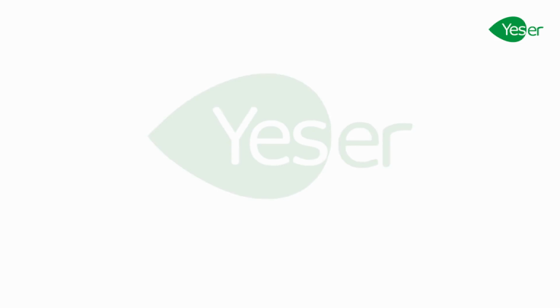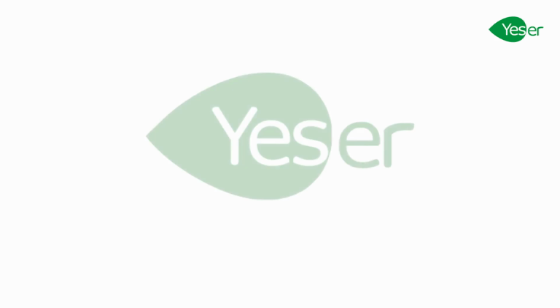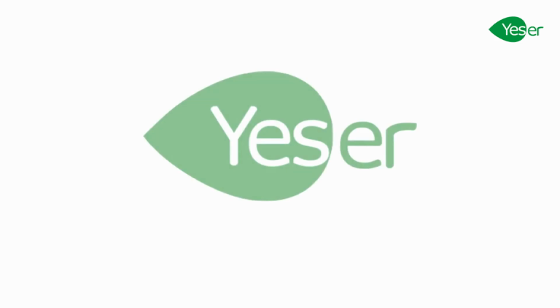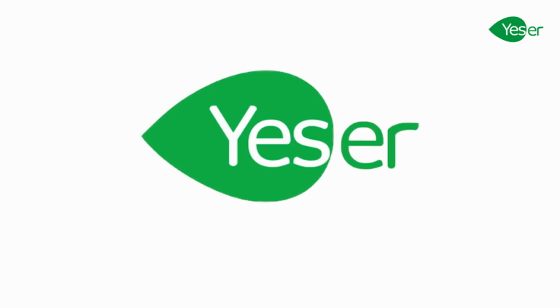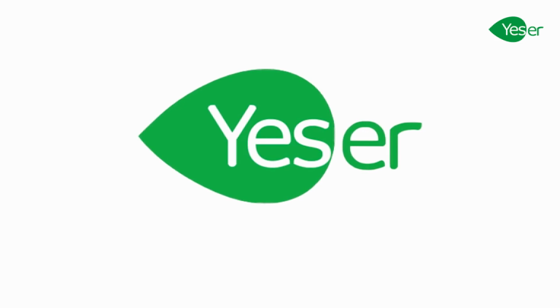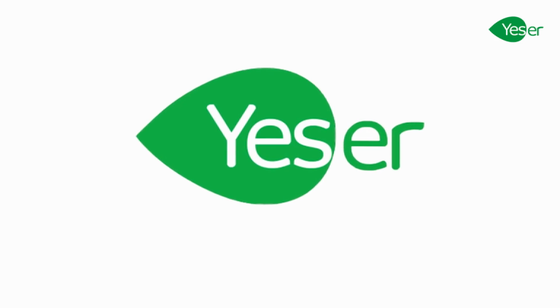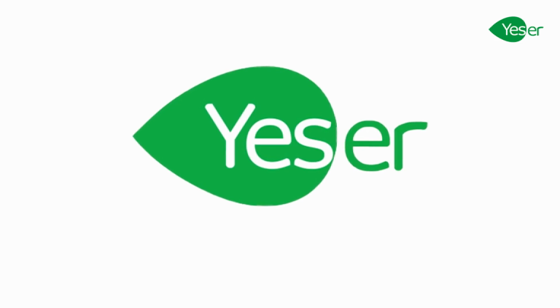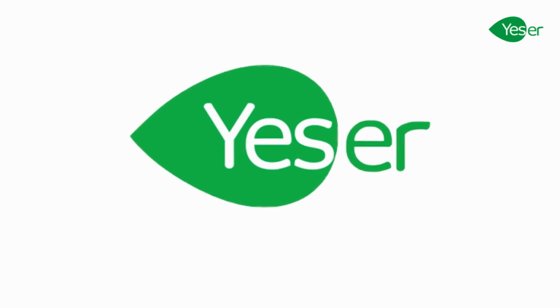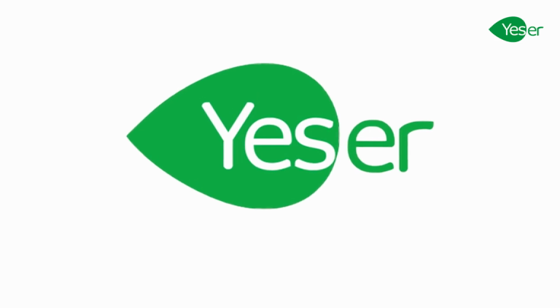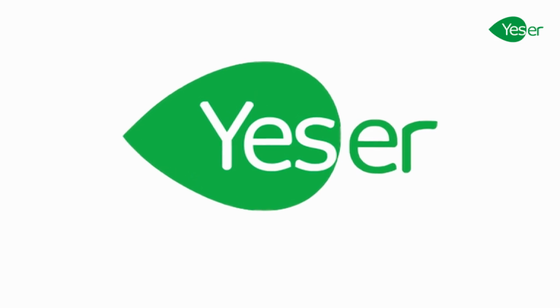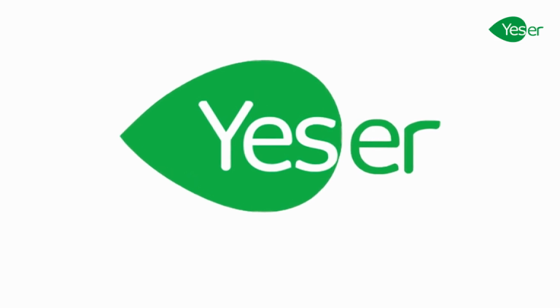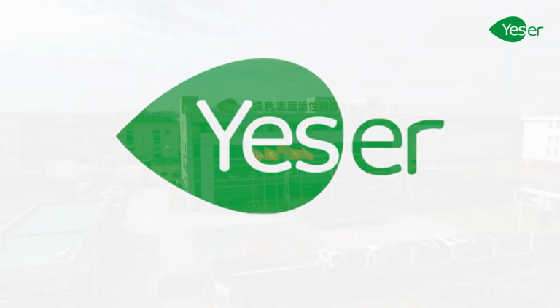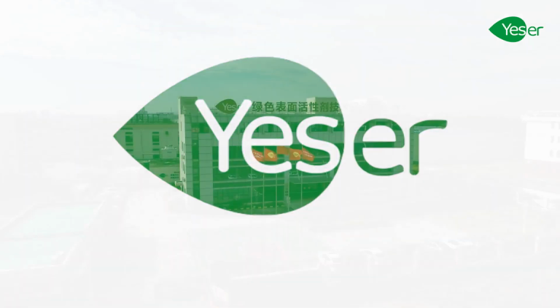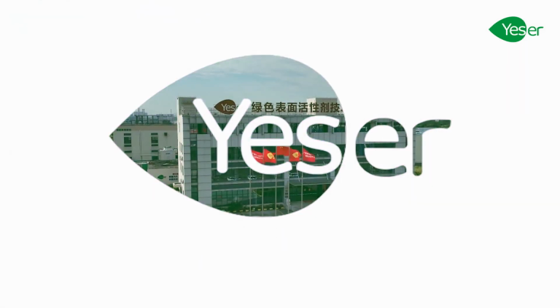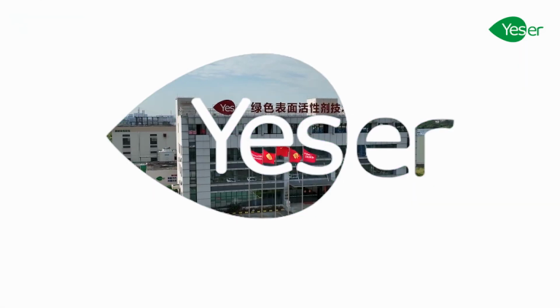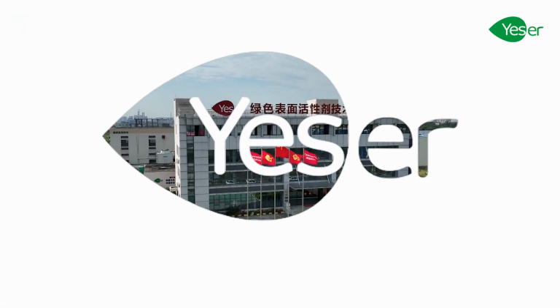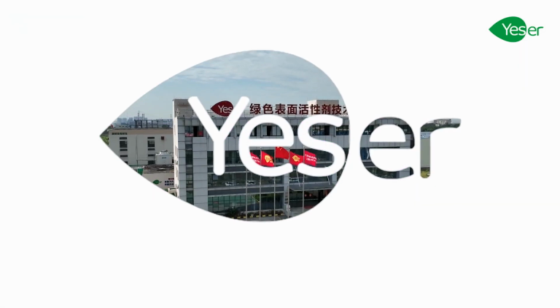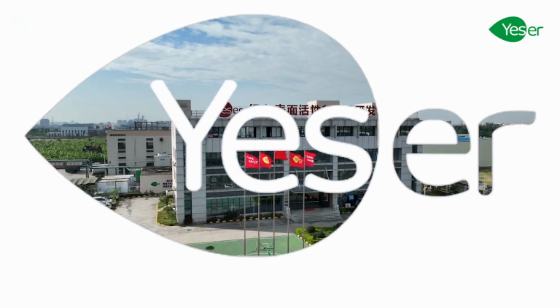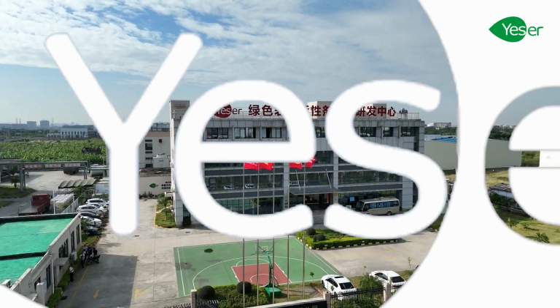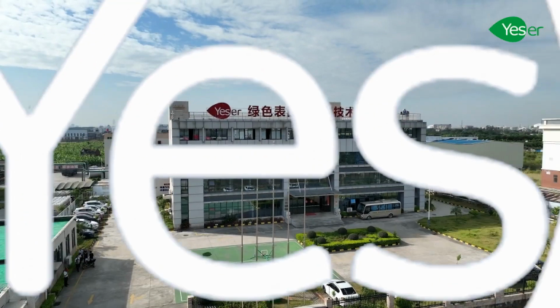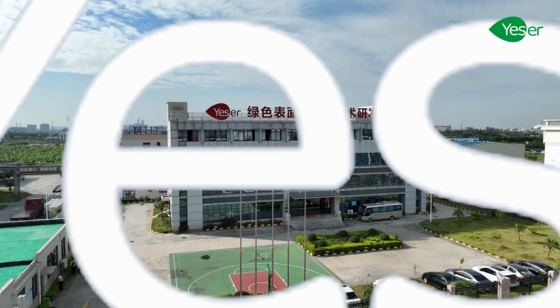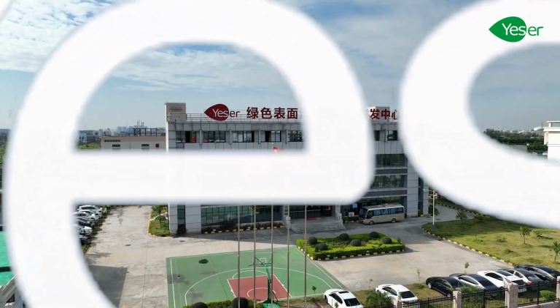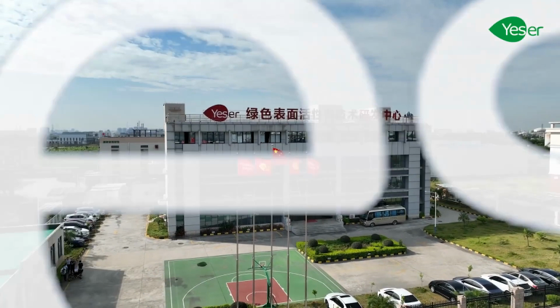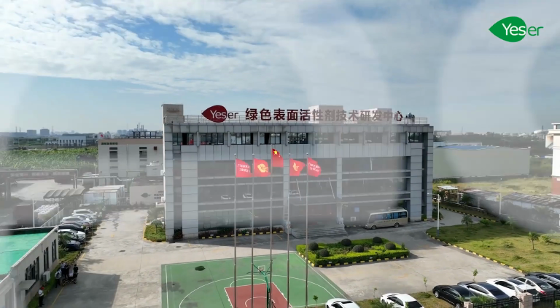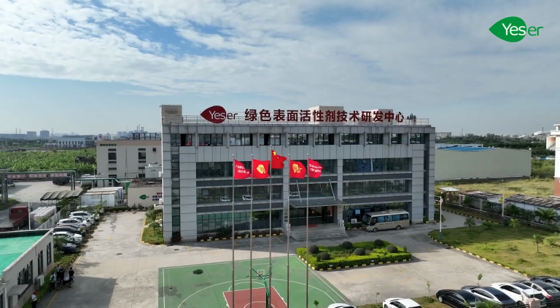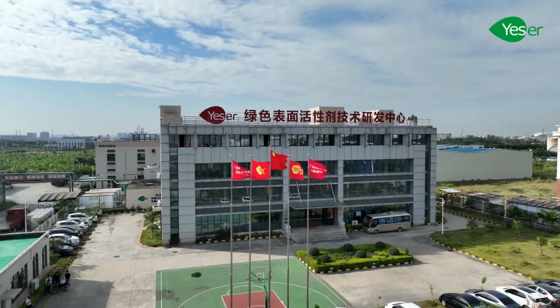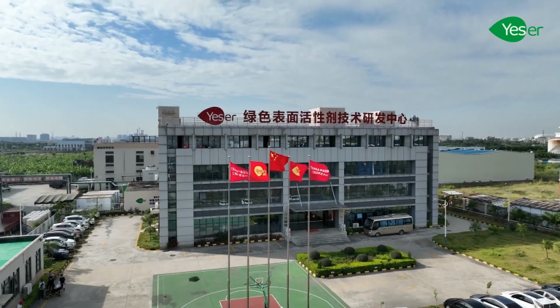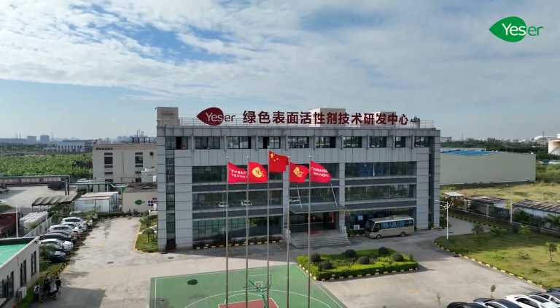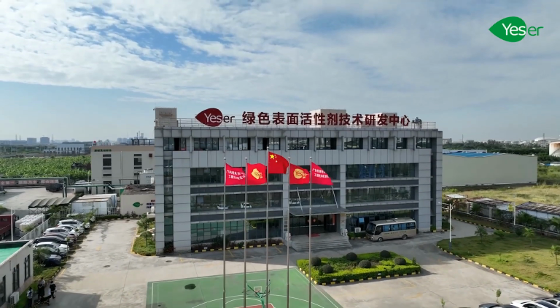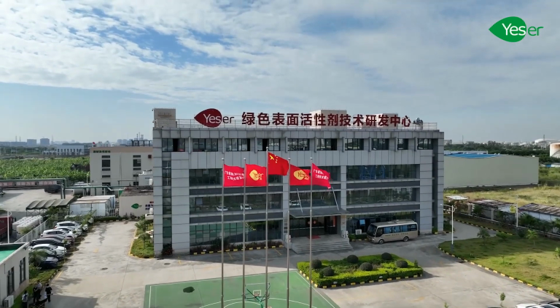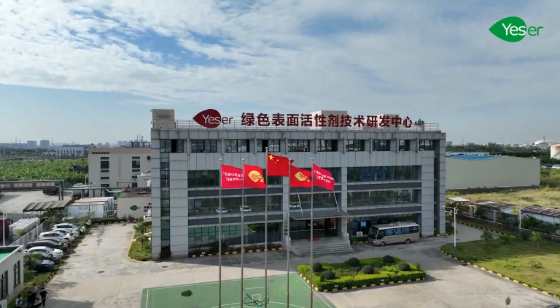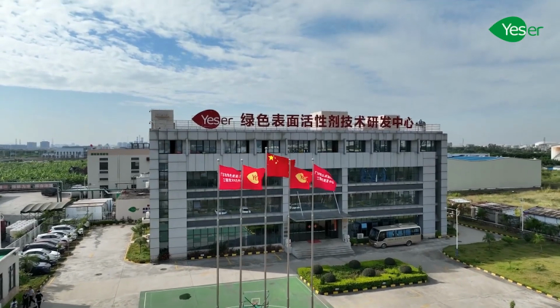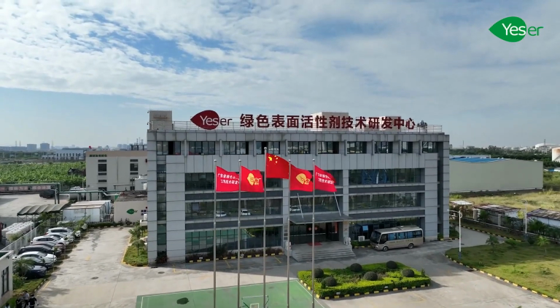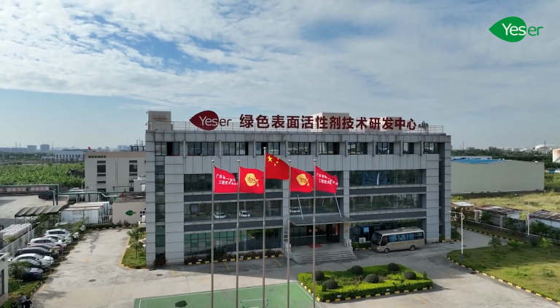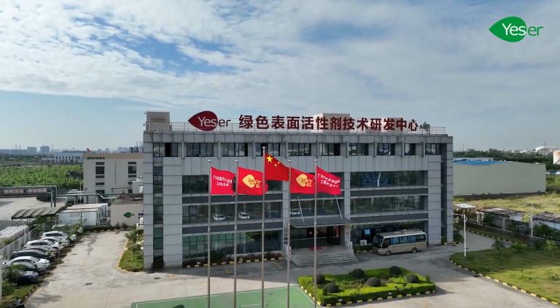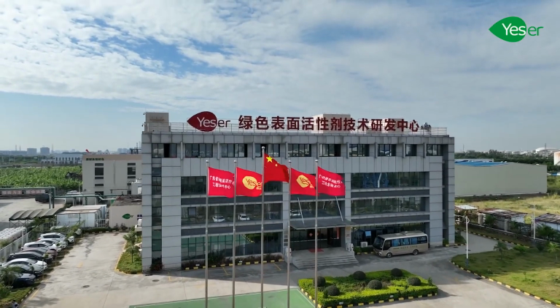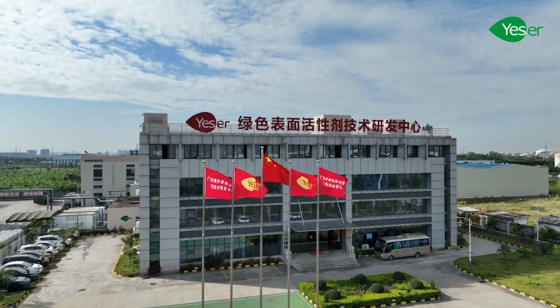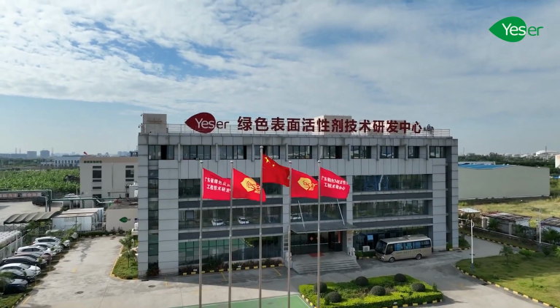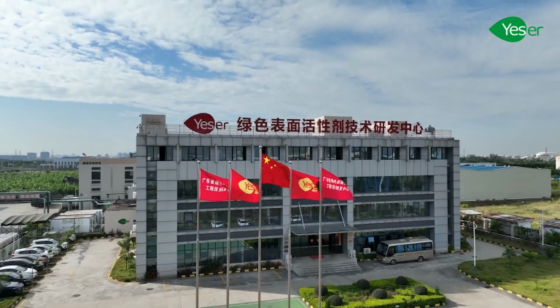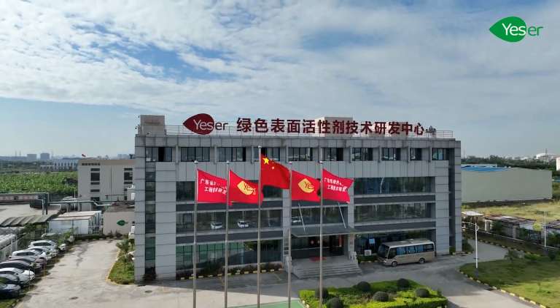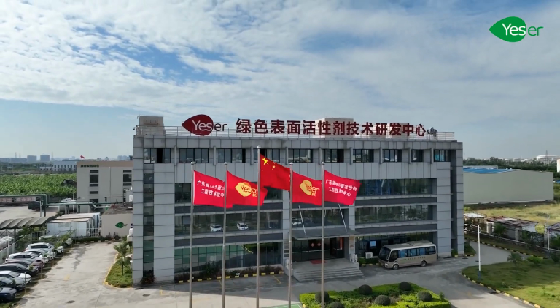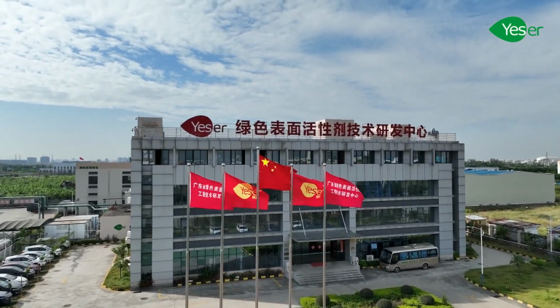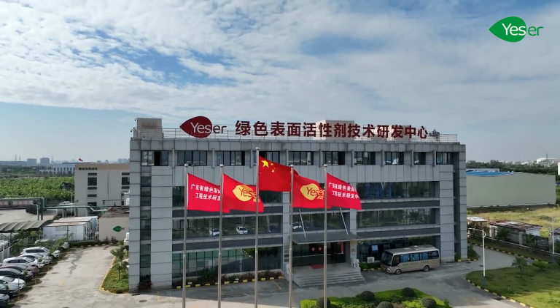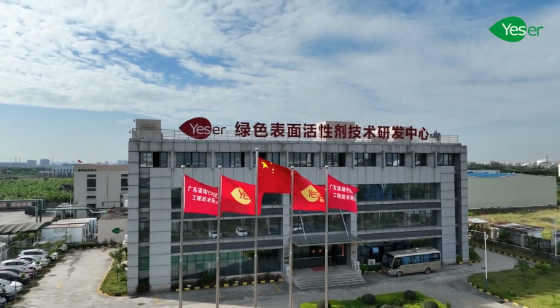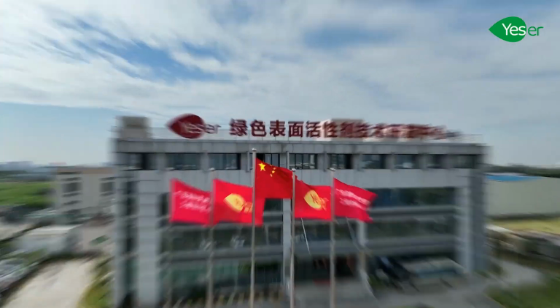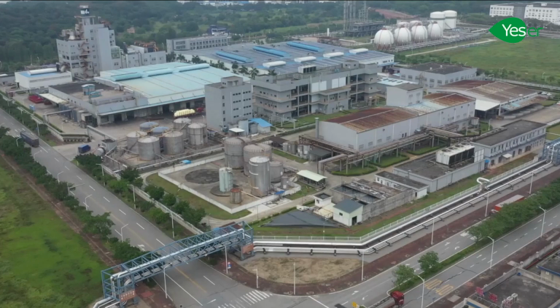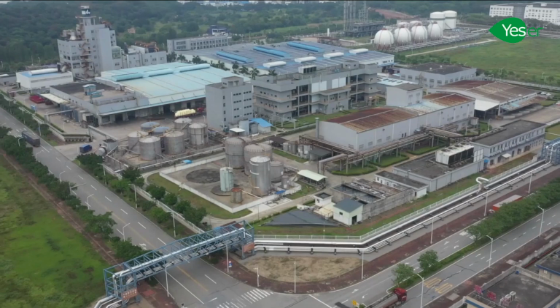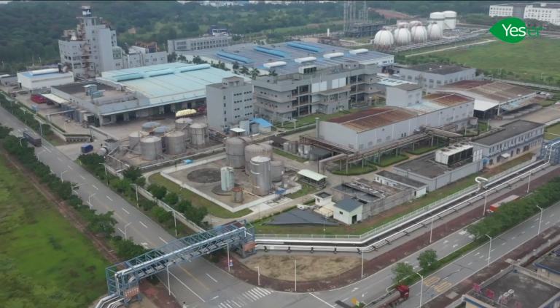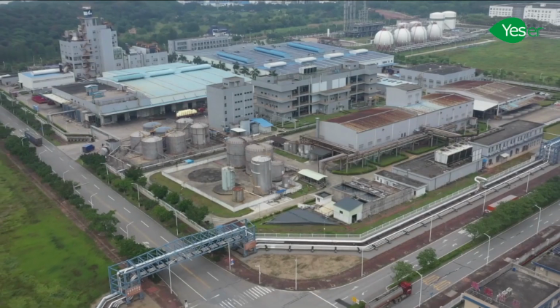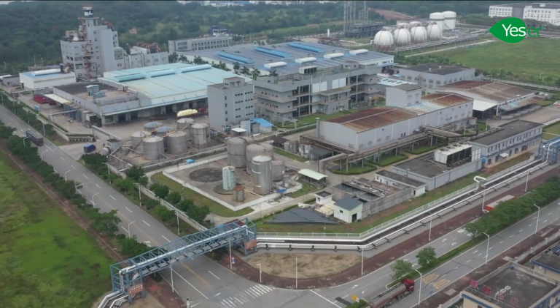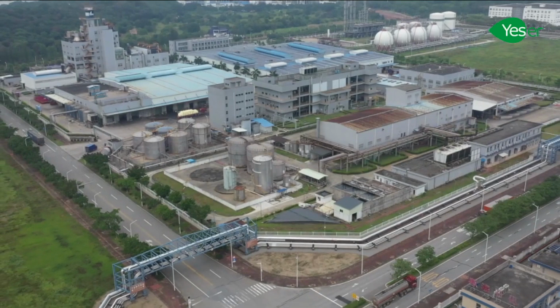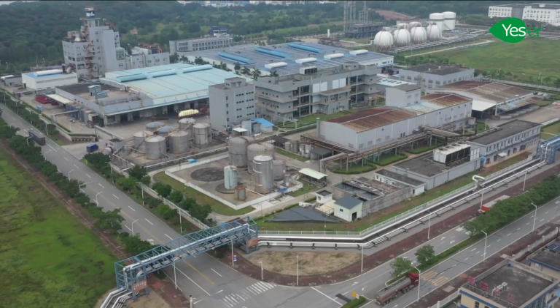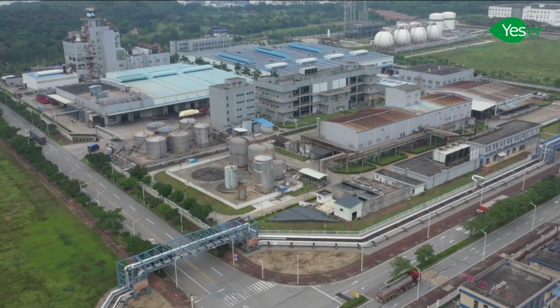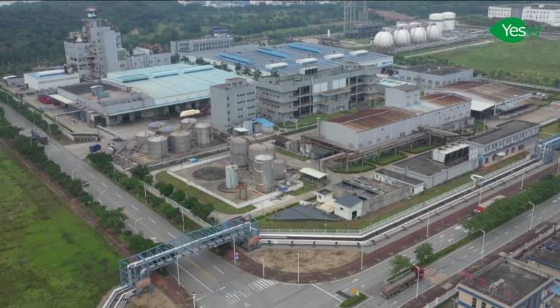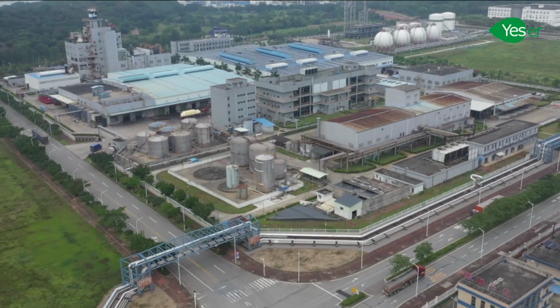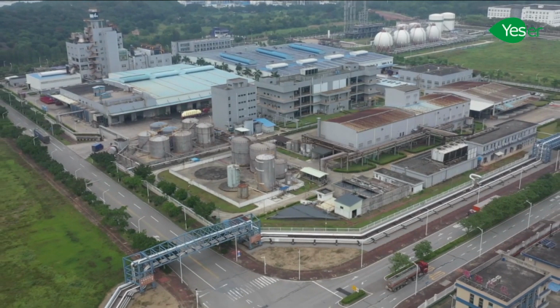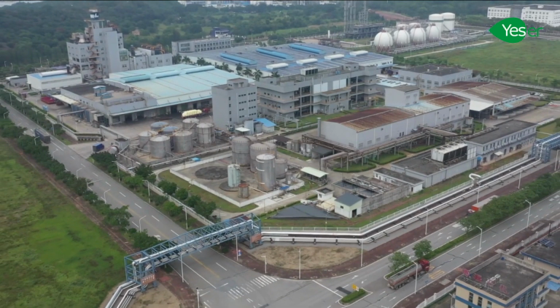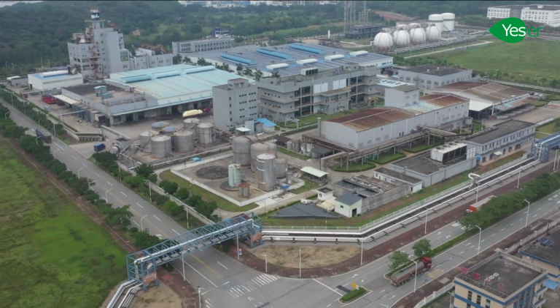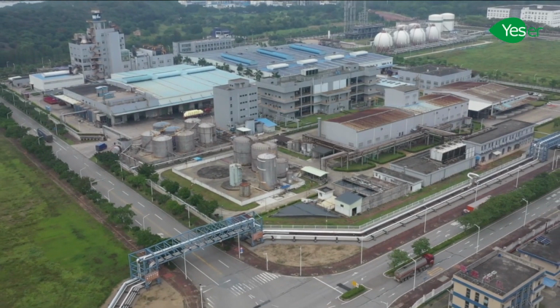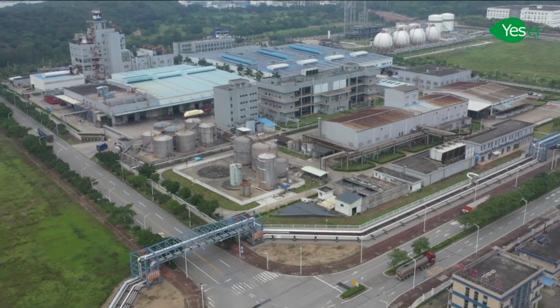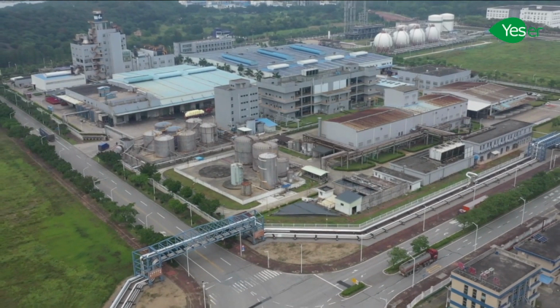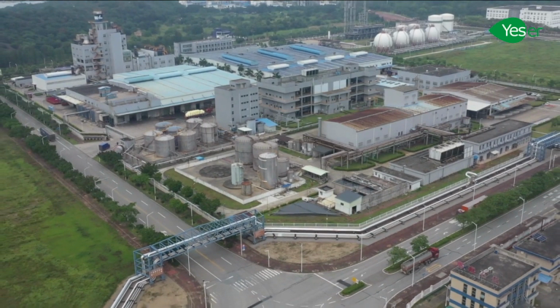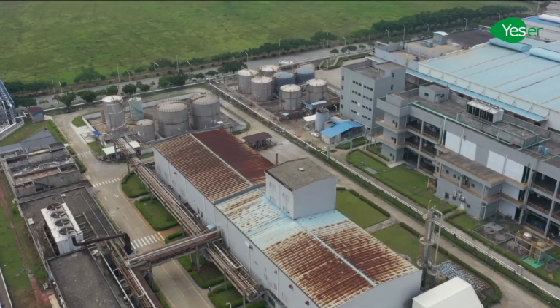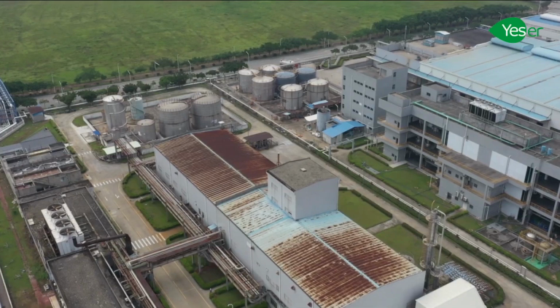Welcome to Yessir Chemicals, the leading producer and supplier of safe and quality ingredients for the home care and personal care industry.